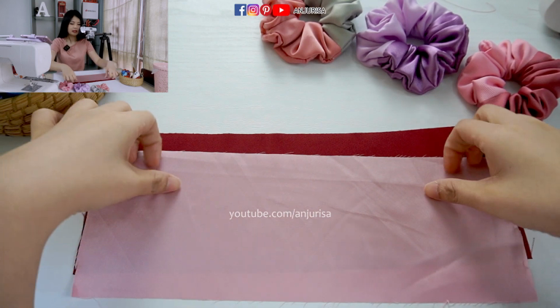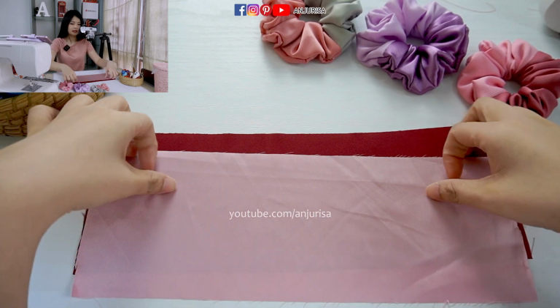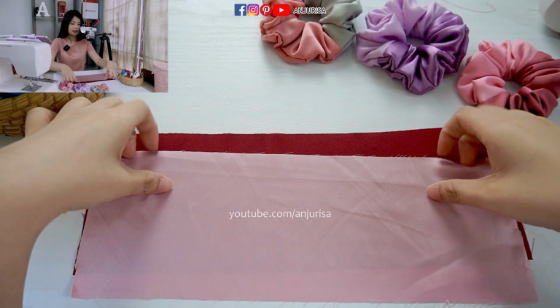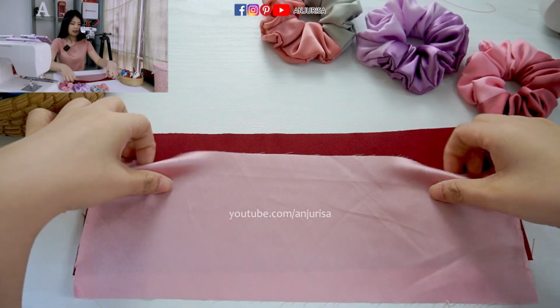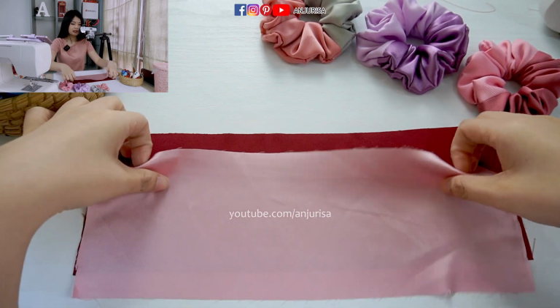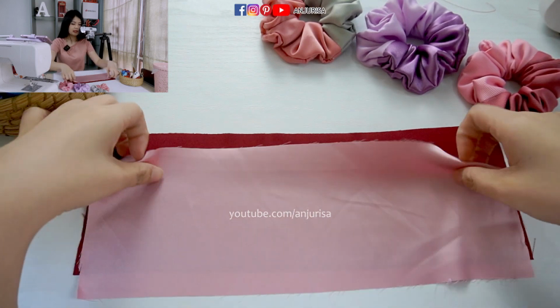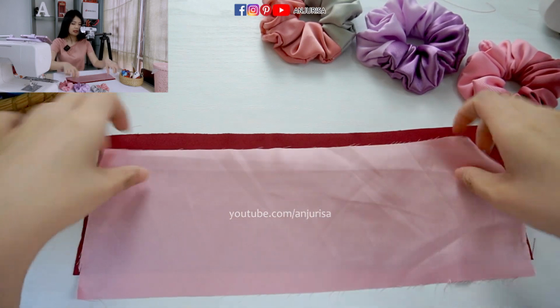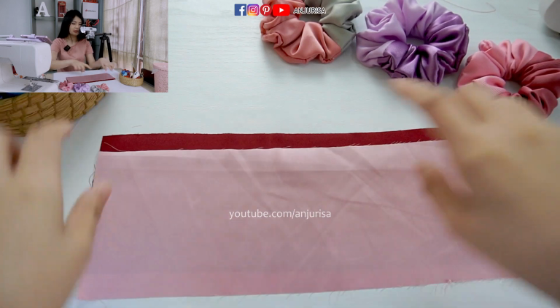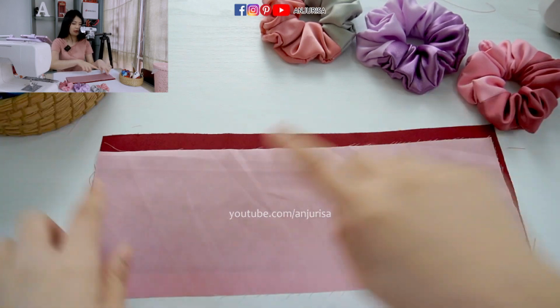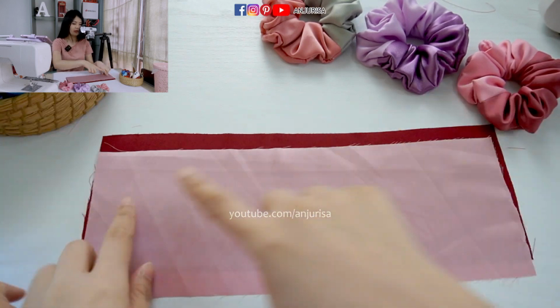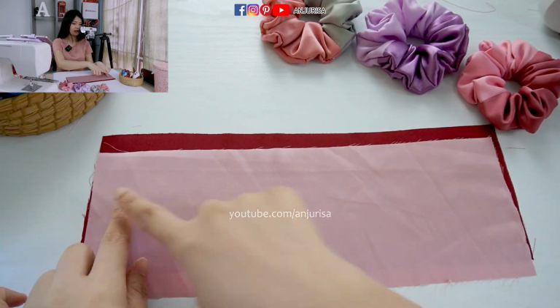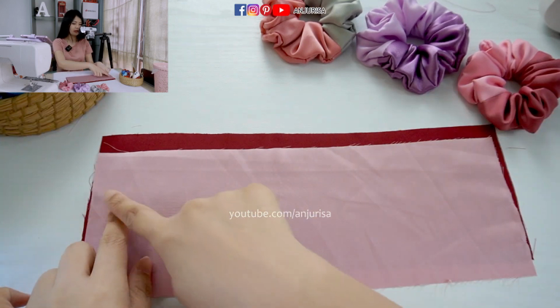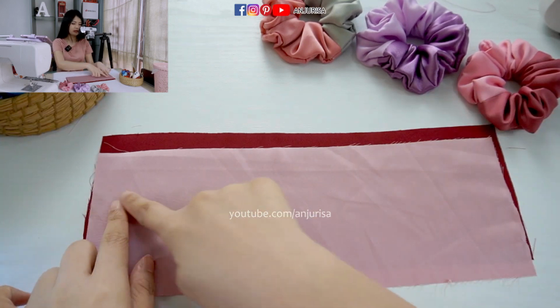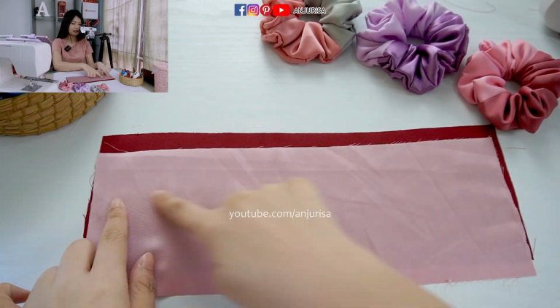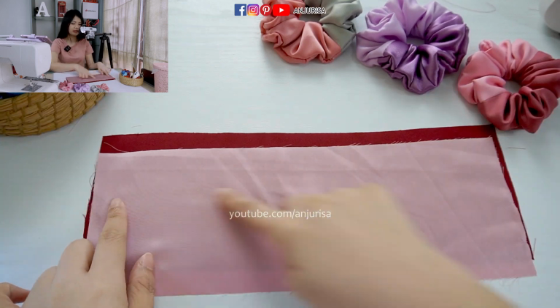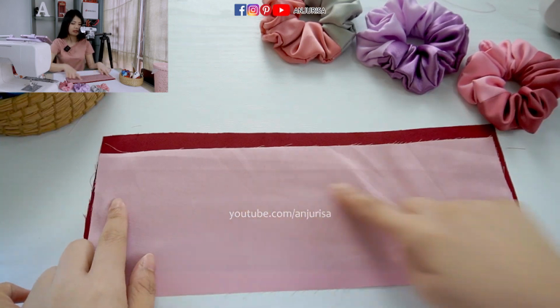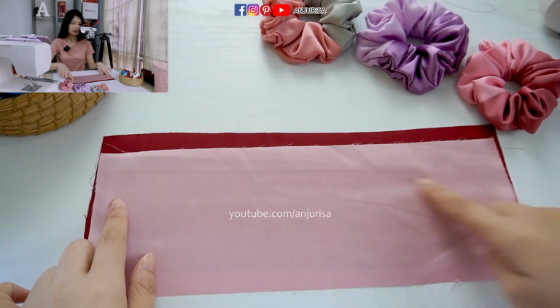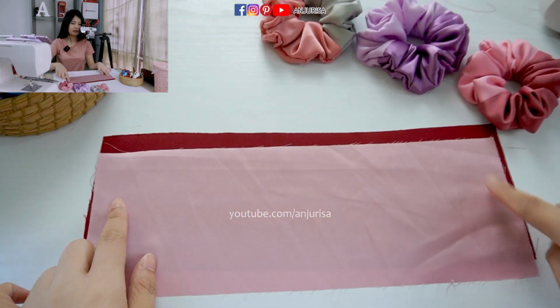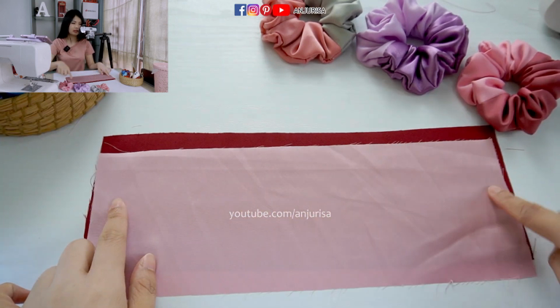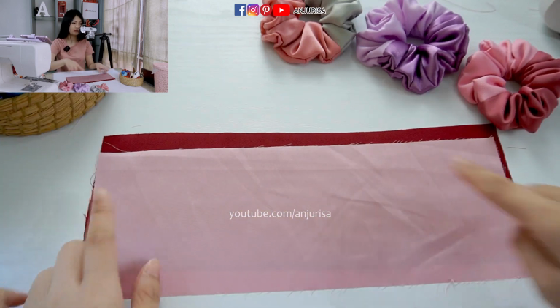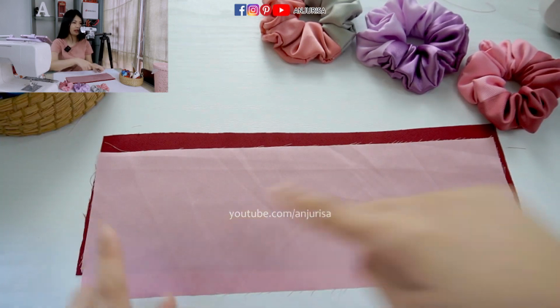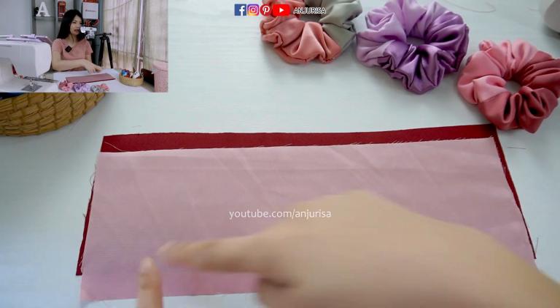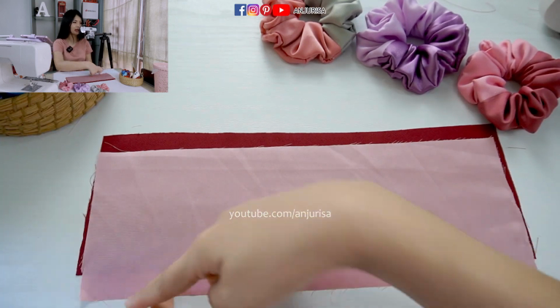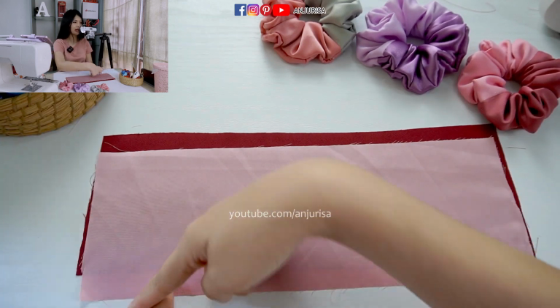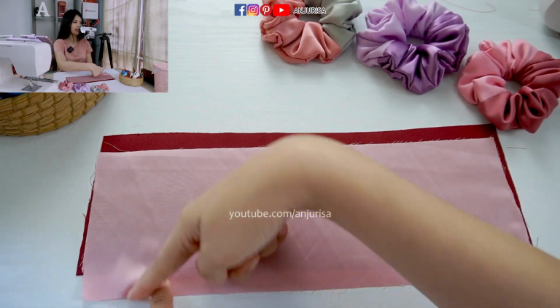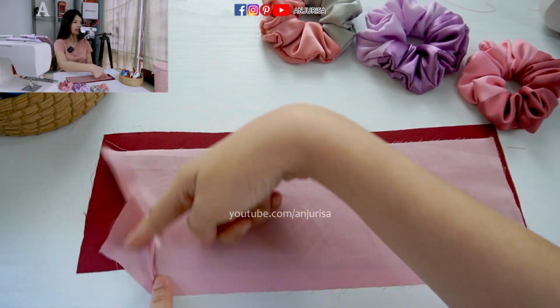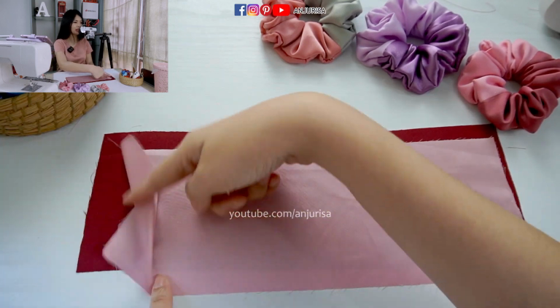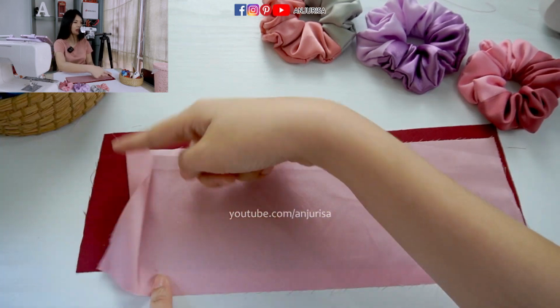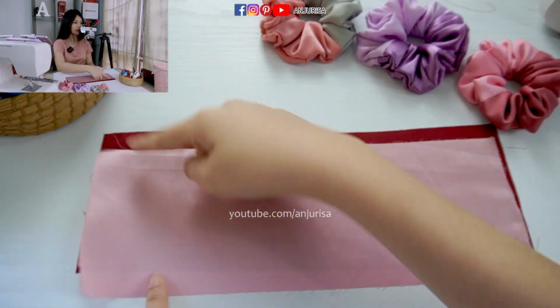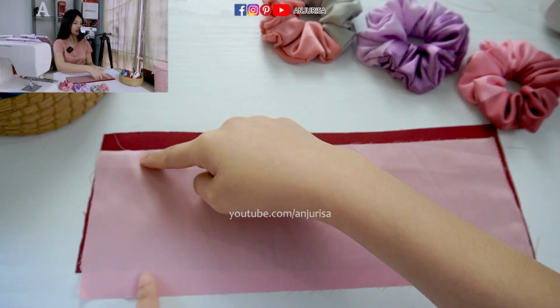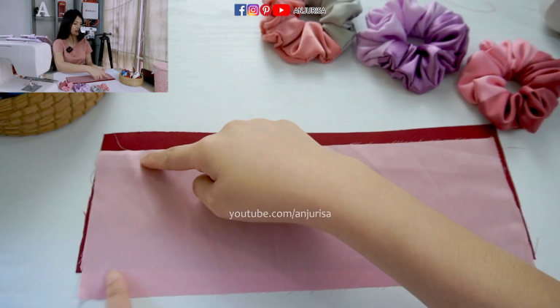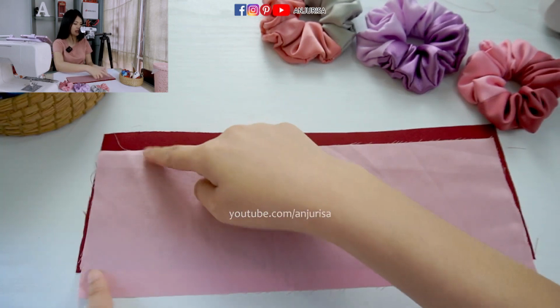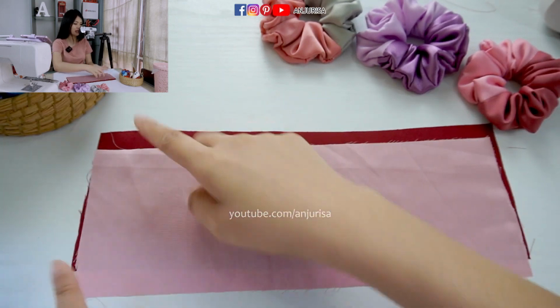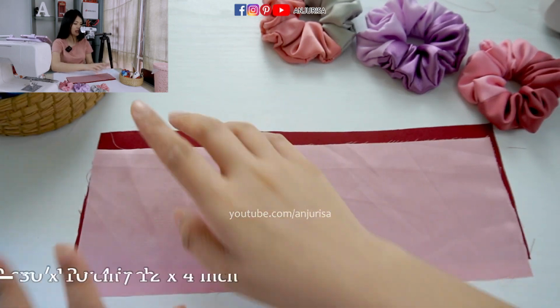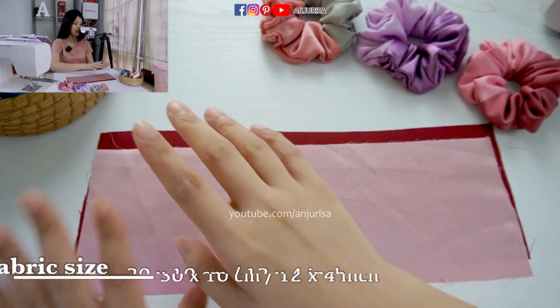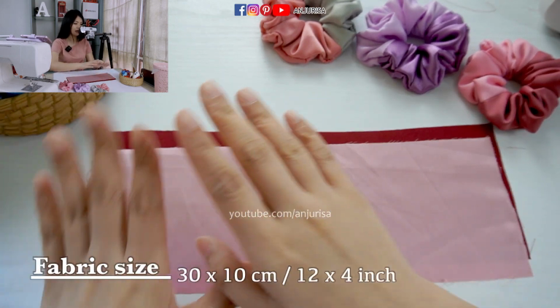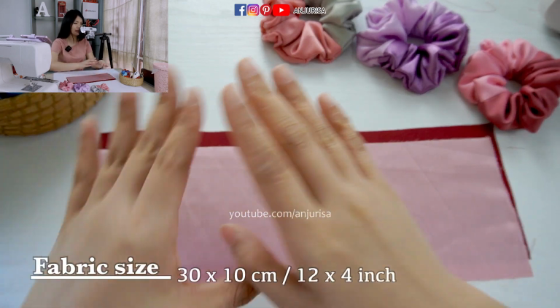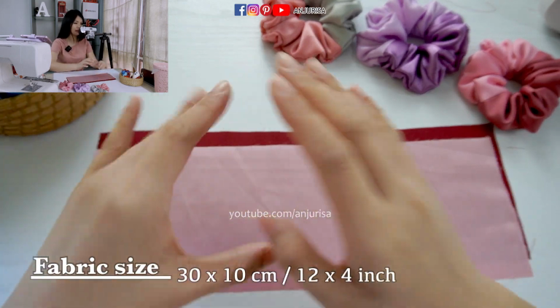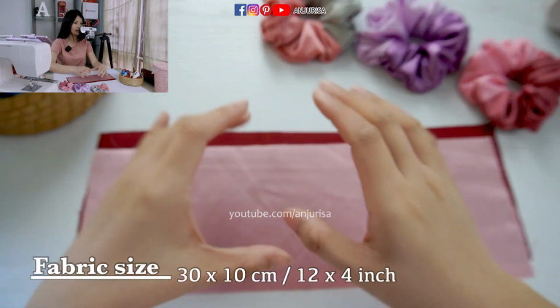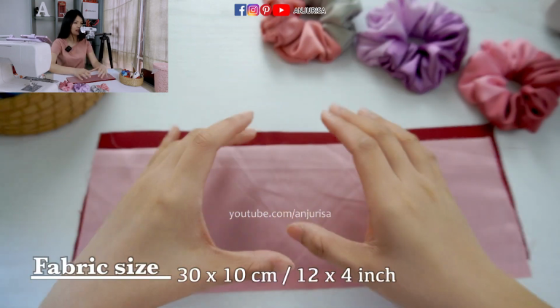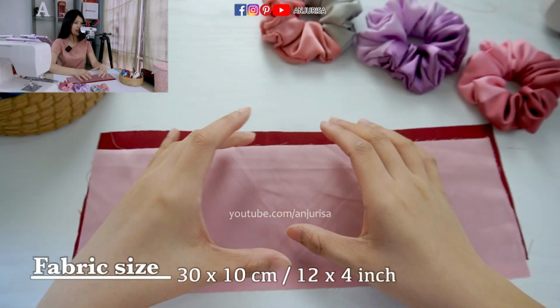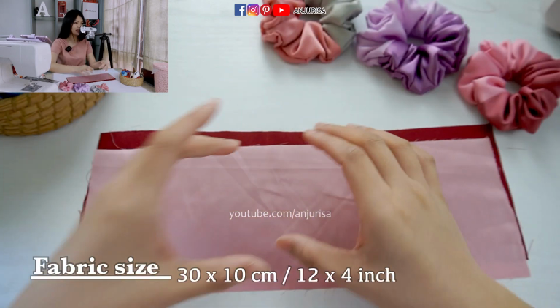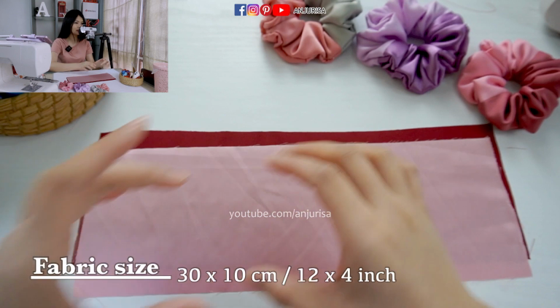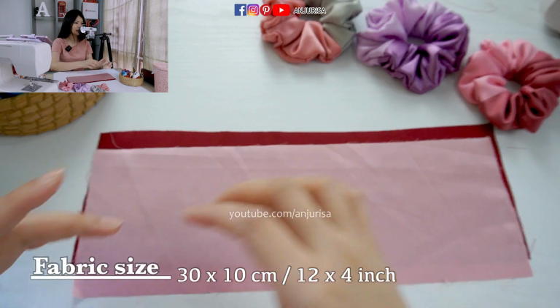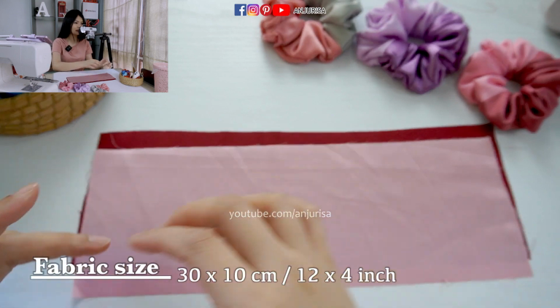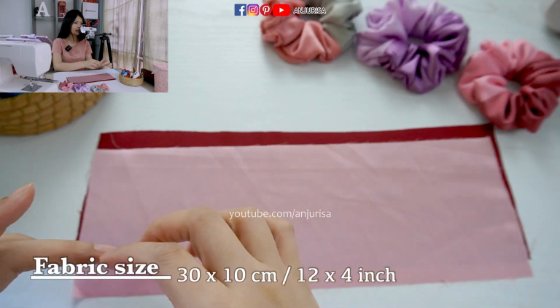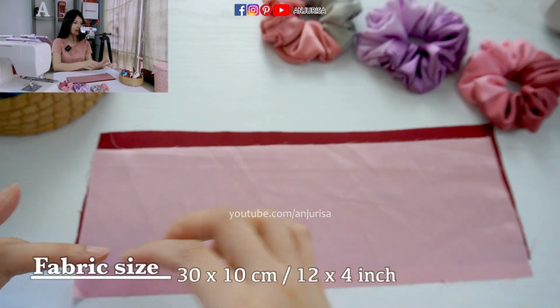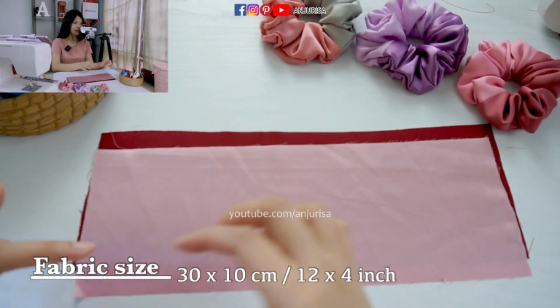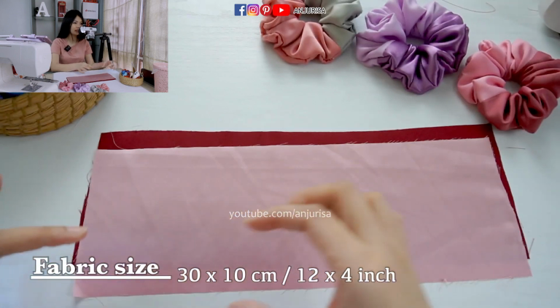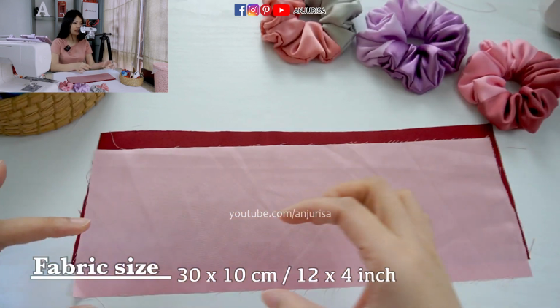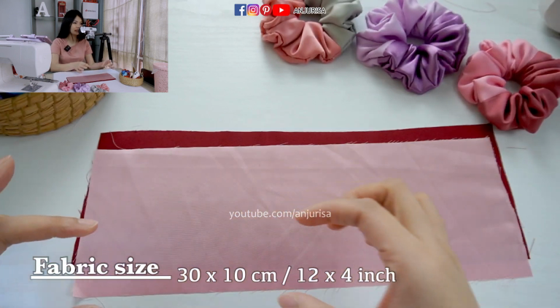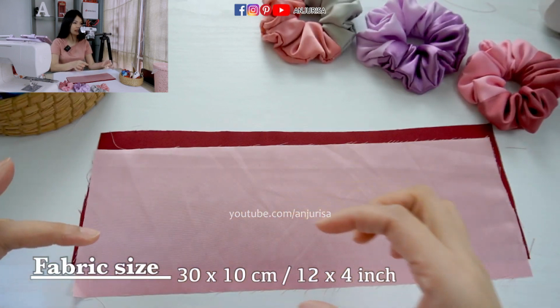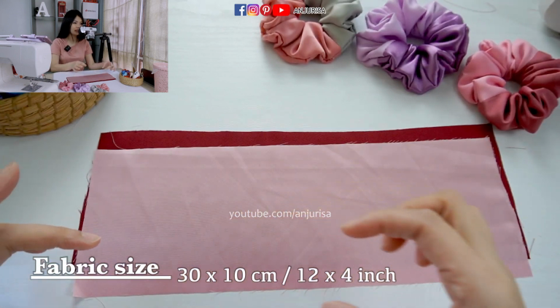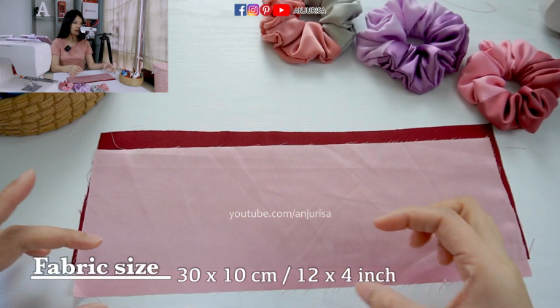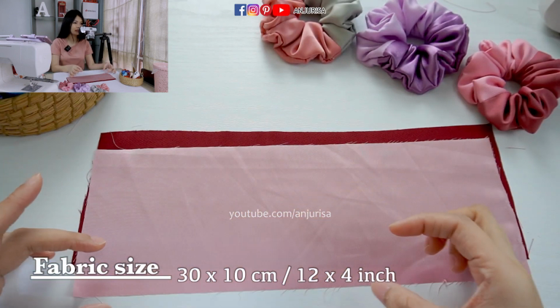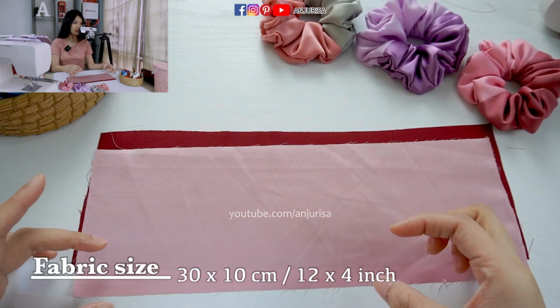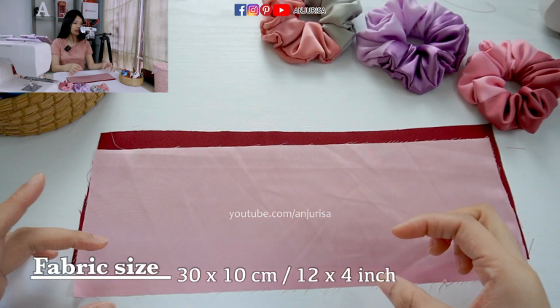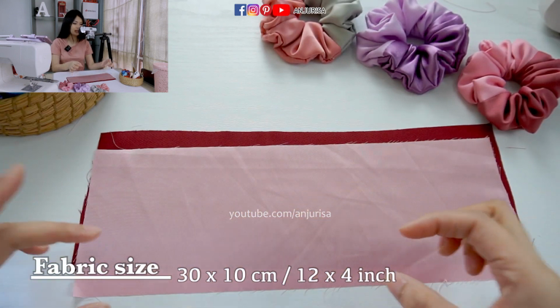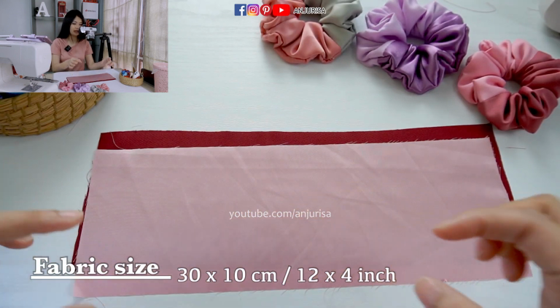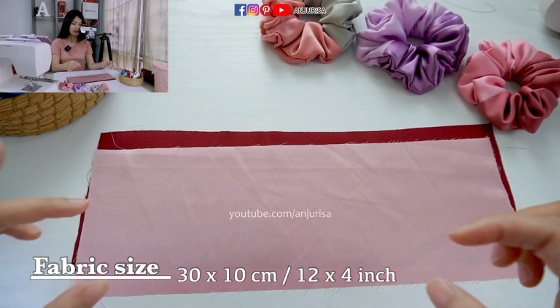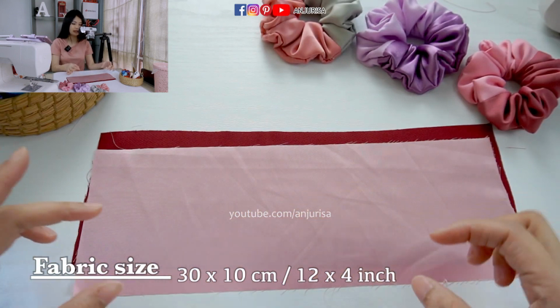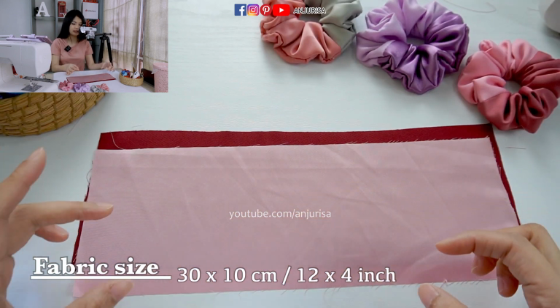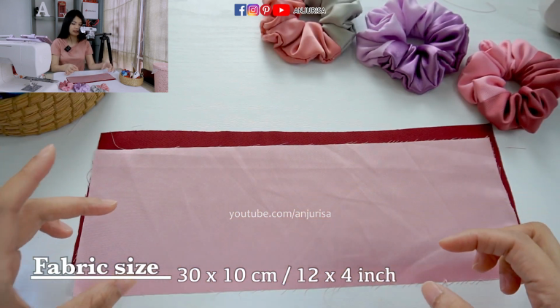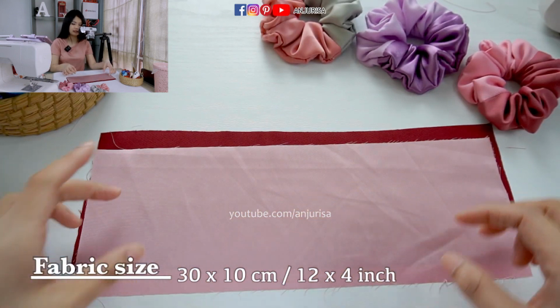The size is about 30cm x 10cm. I will write the size below in cm and inches.